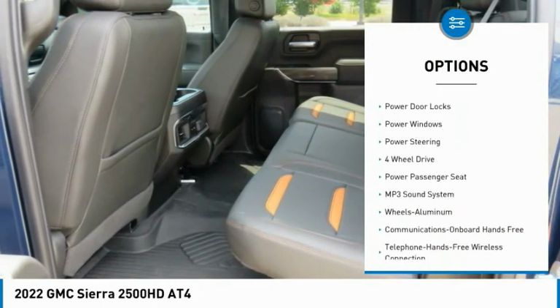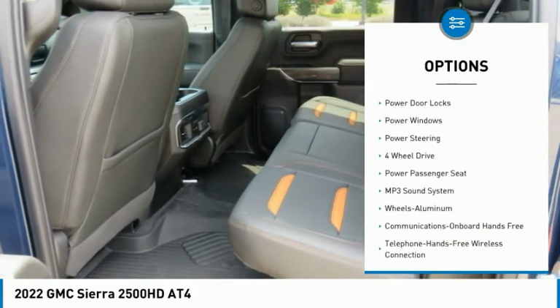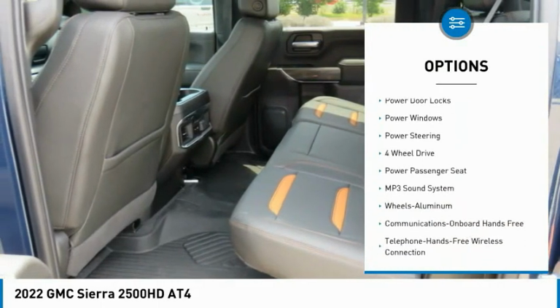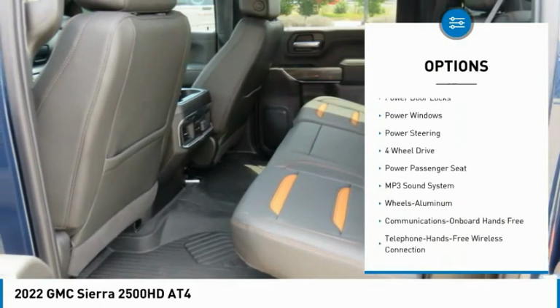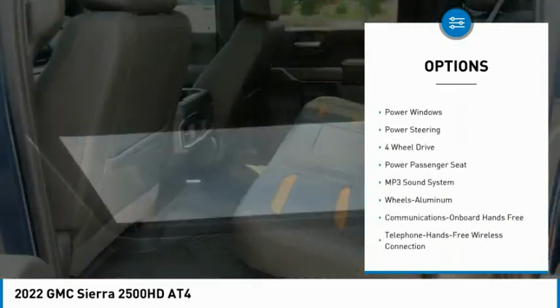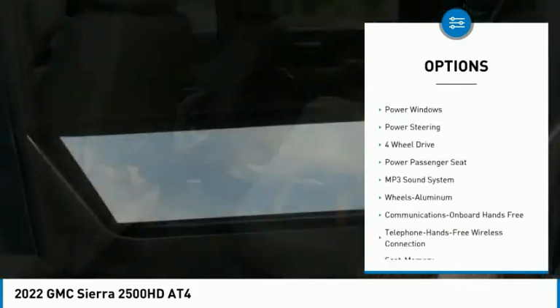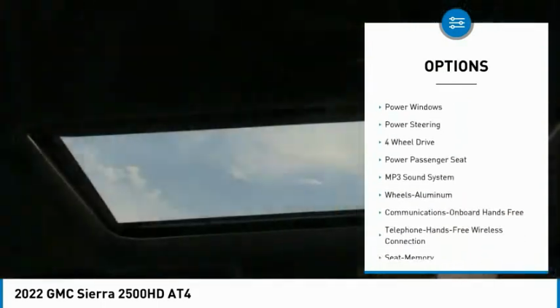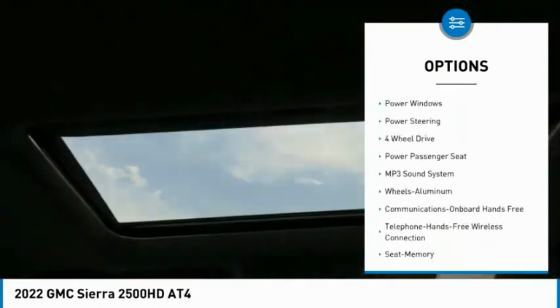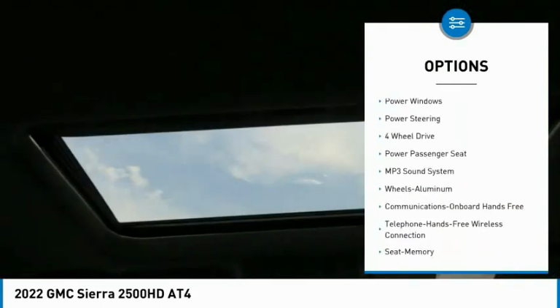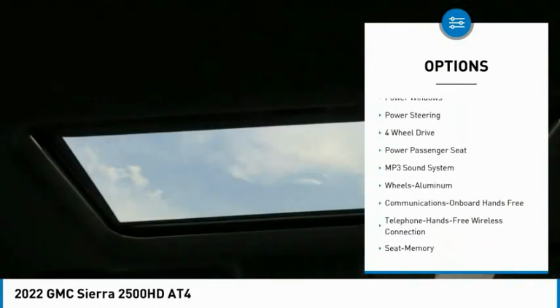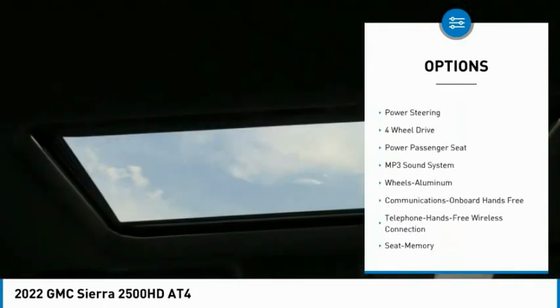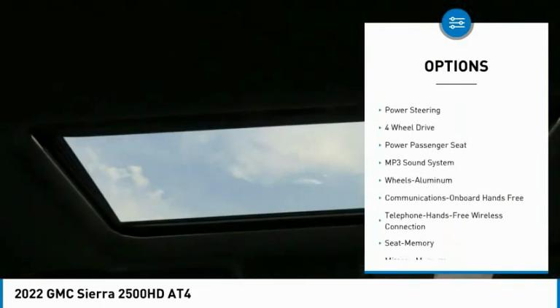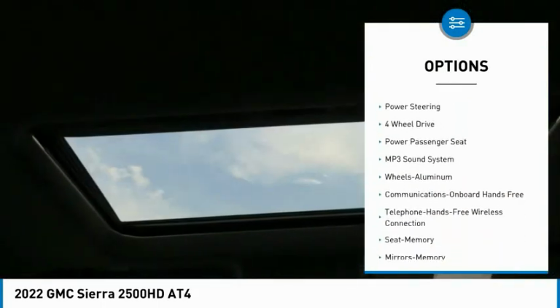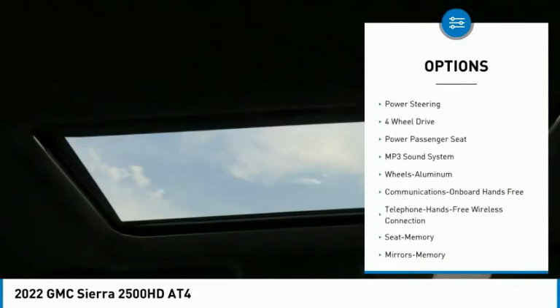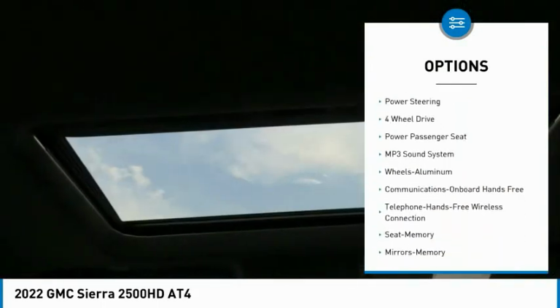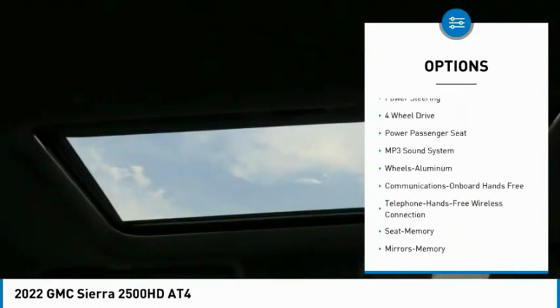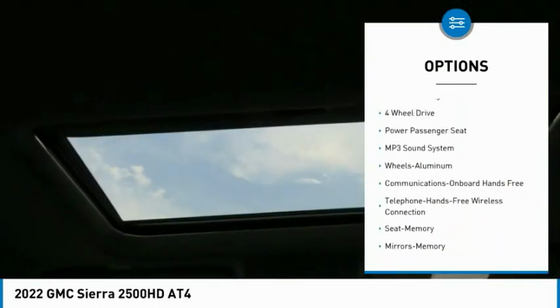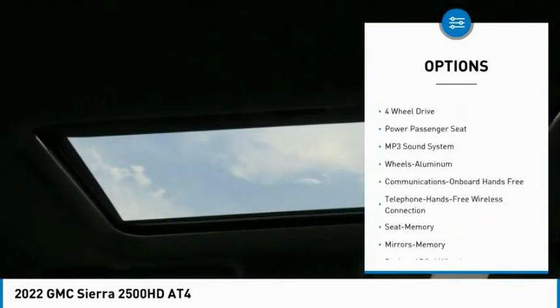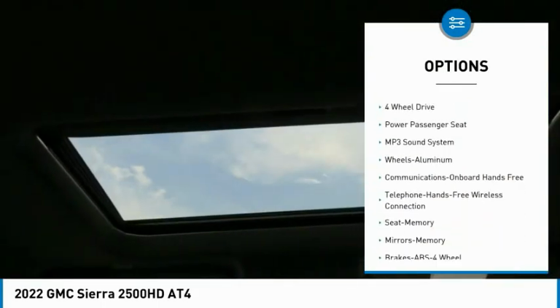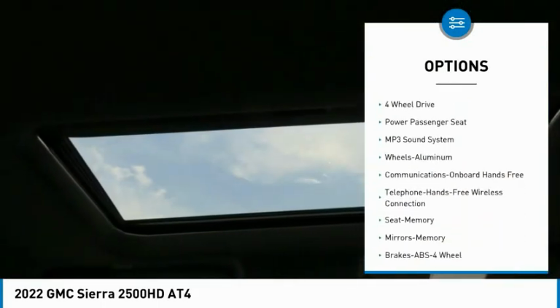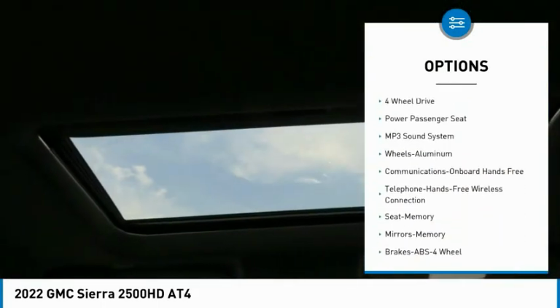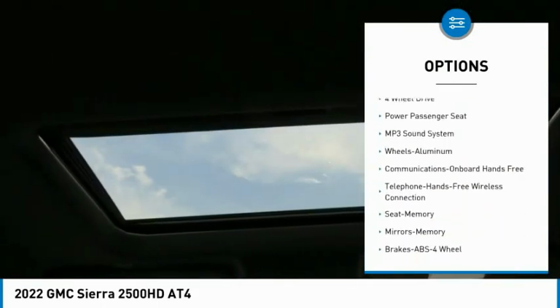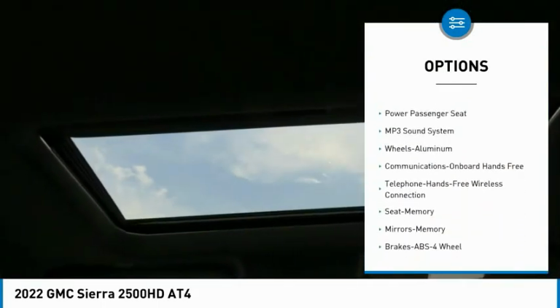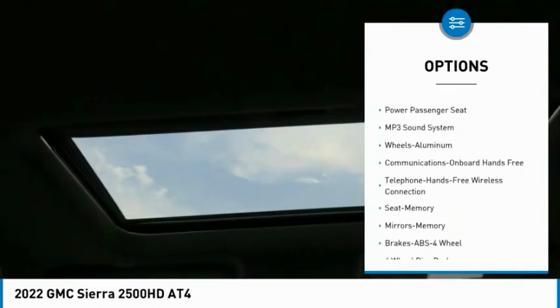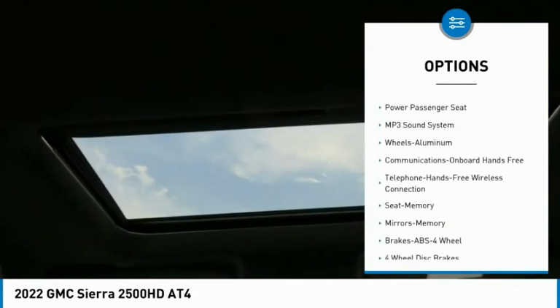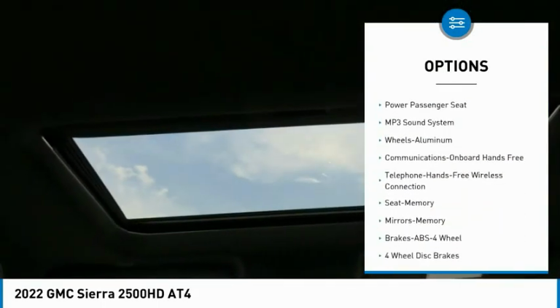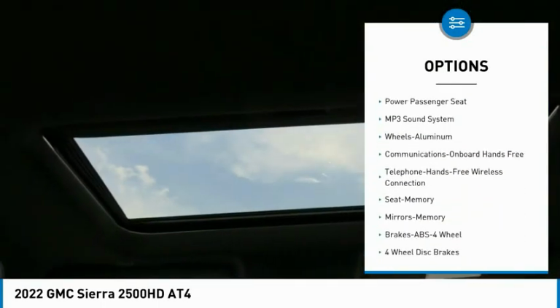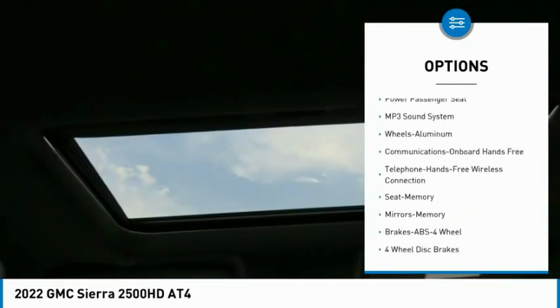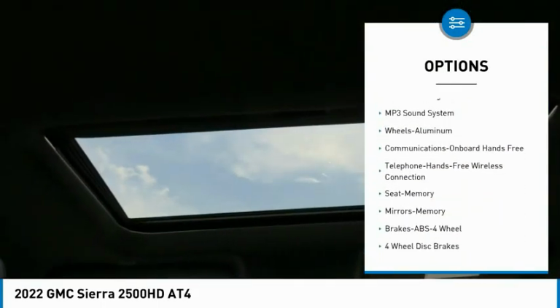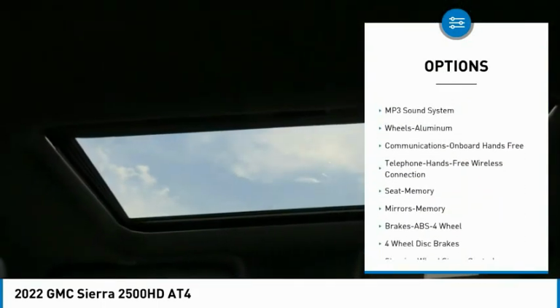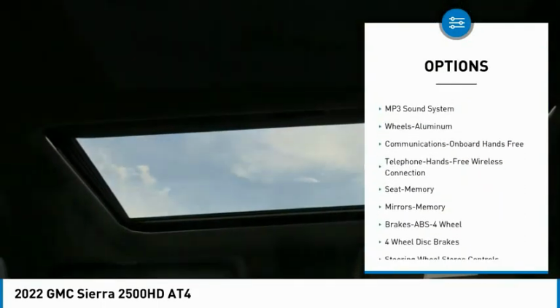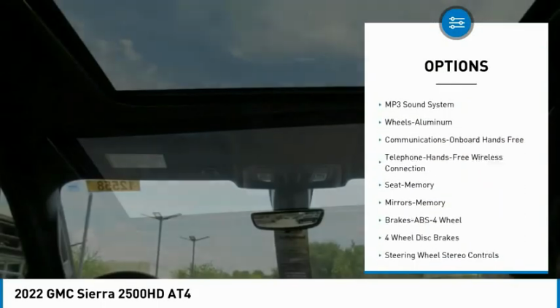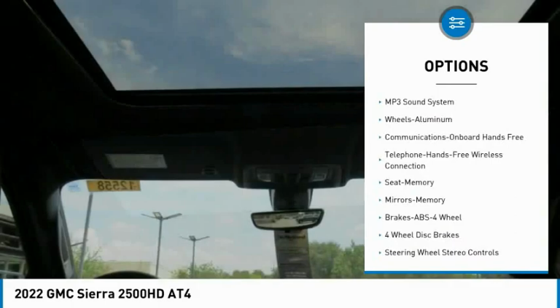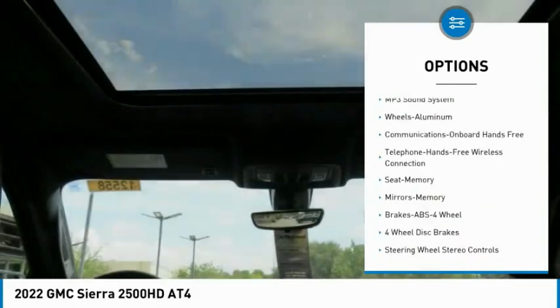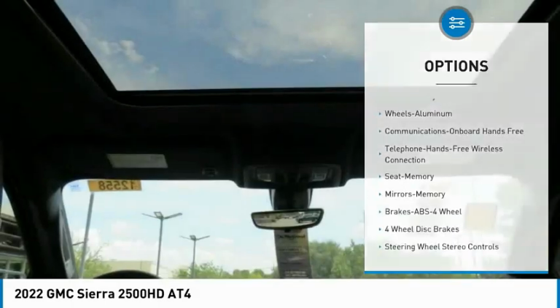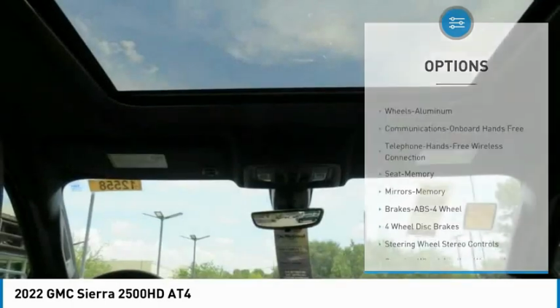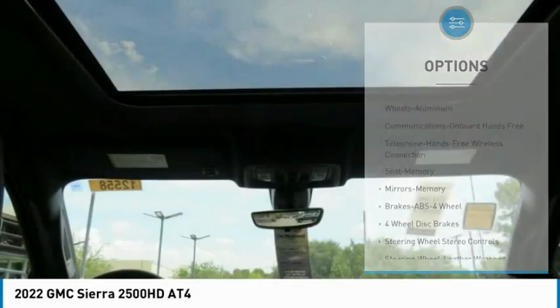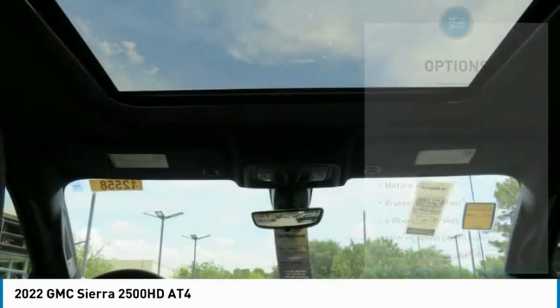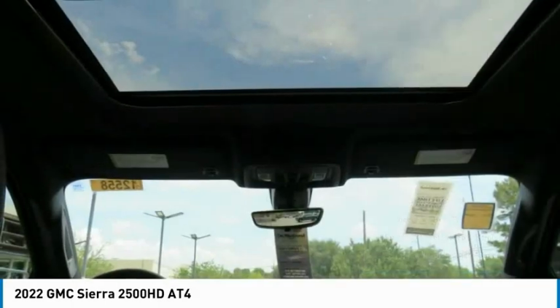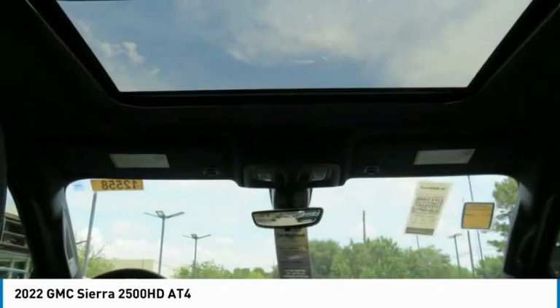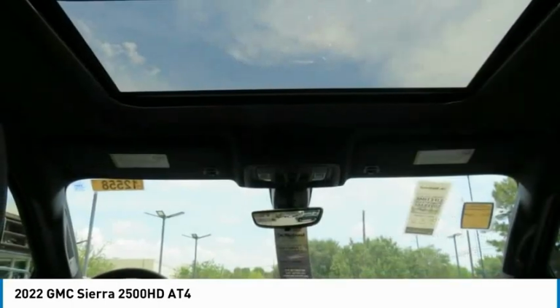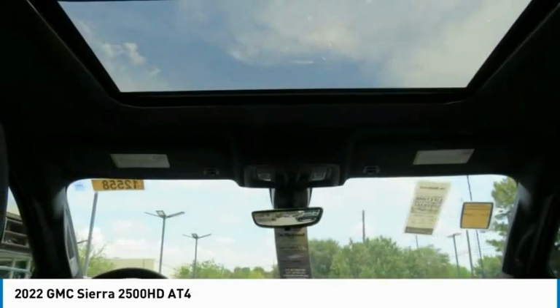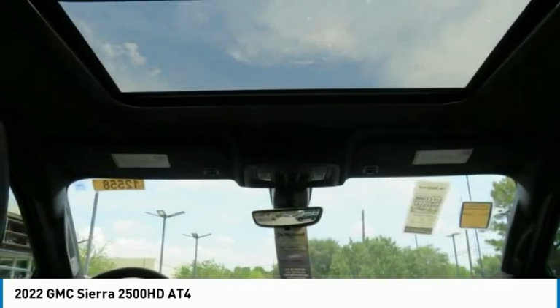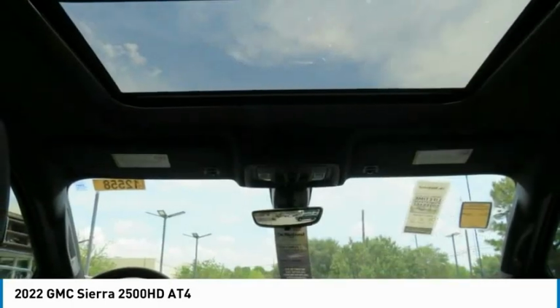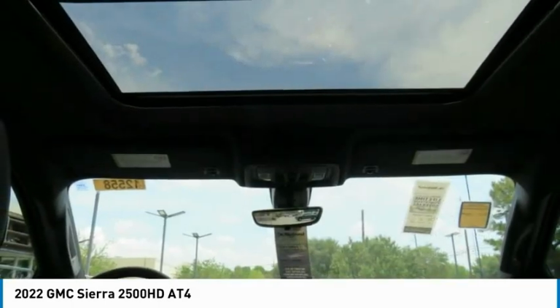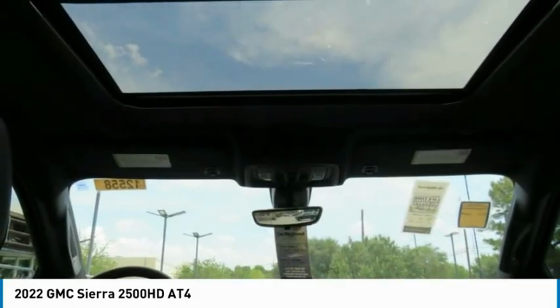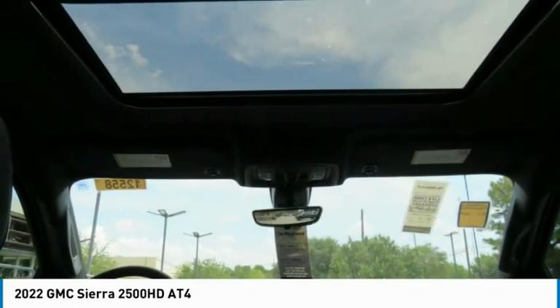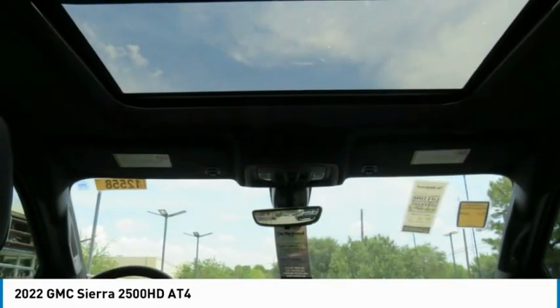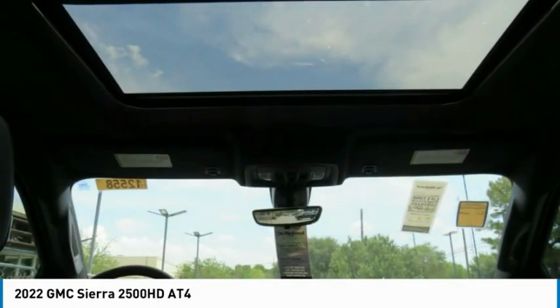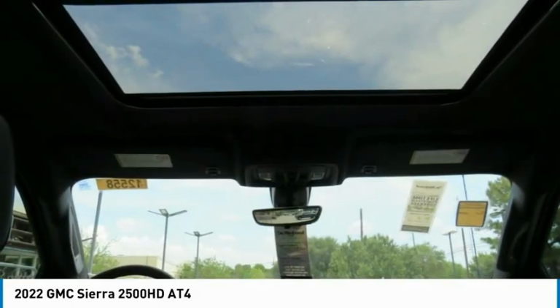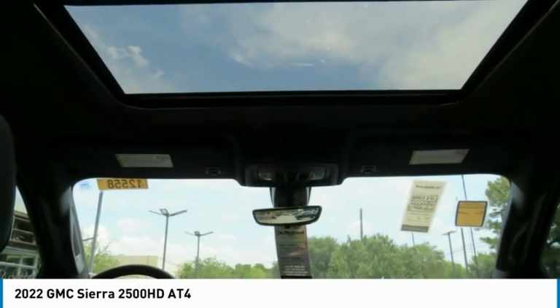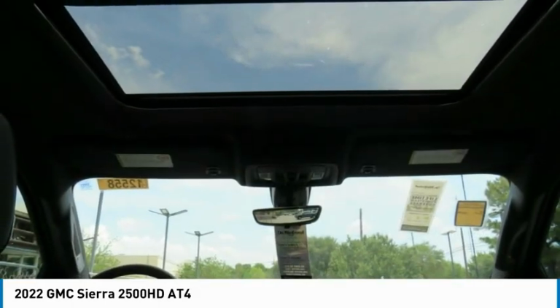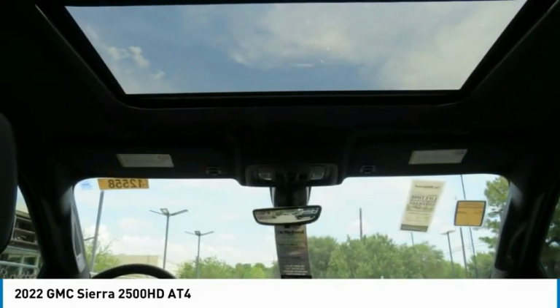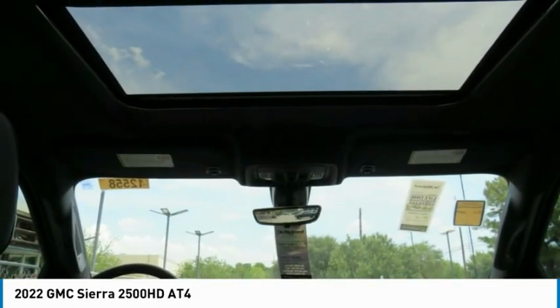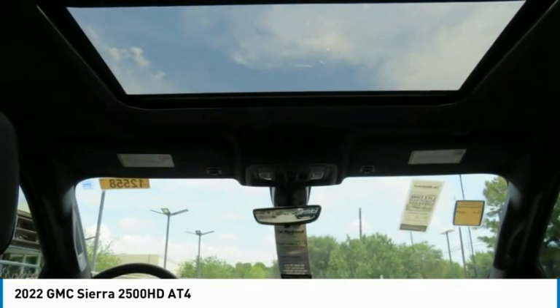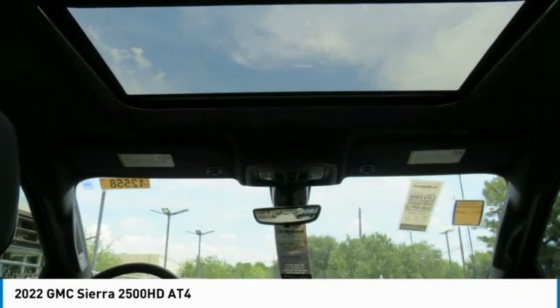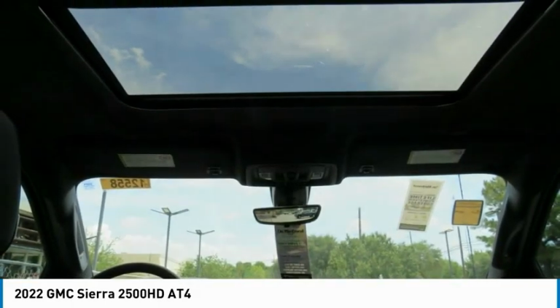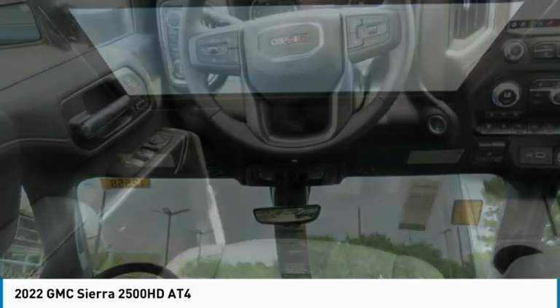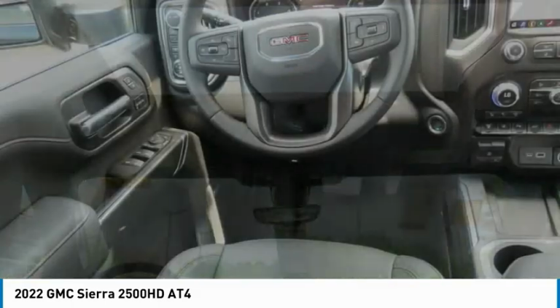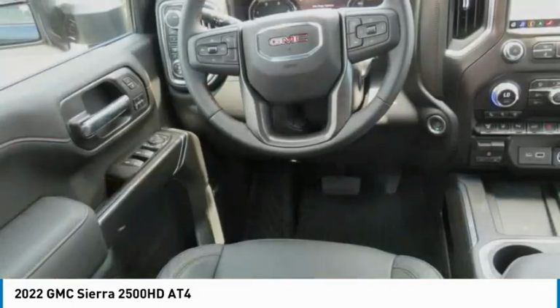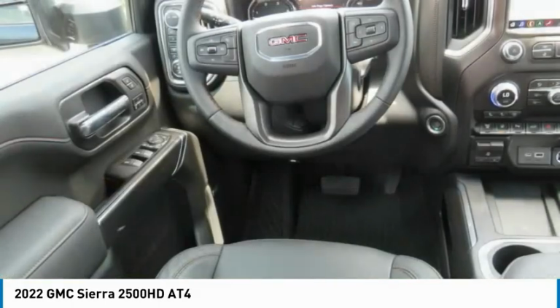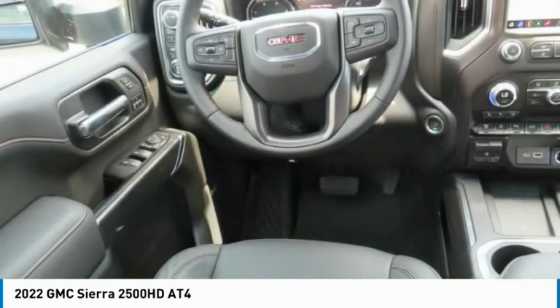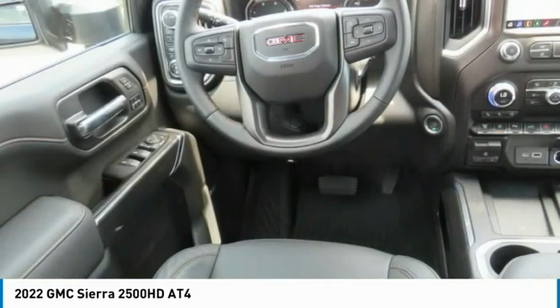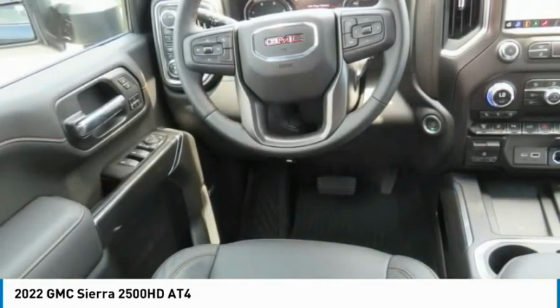Navigation system, security system, cruise control, power door locks, power windows, and power steering.